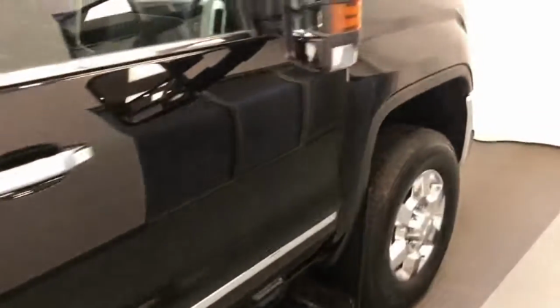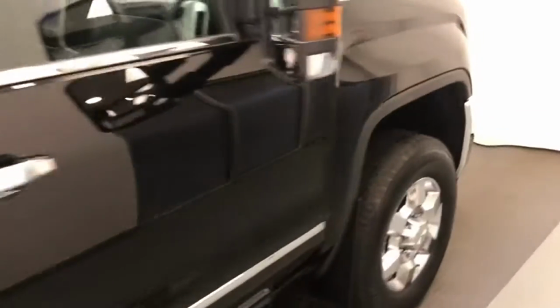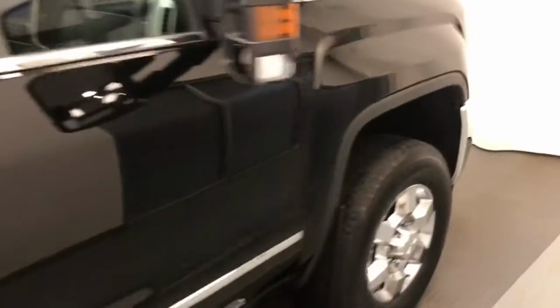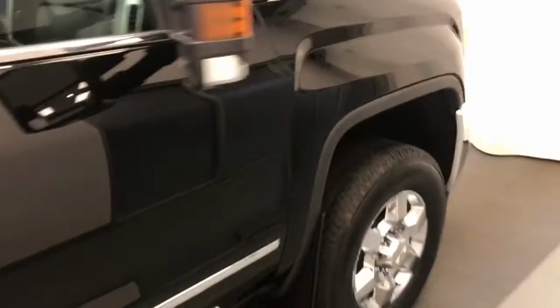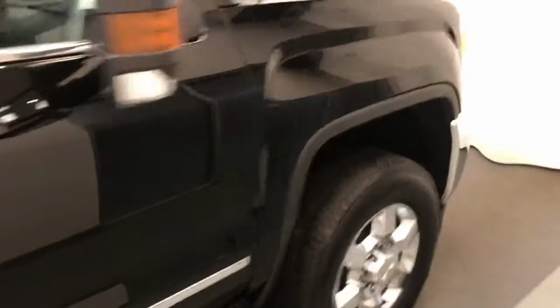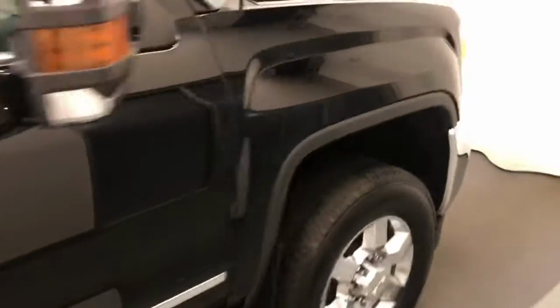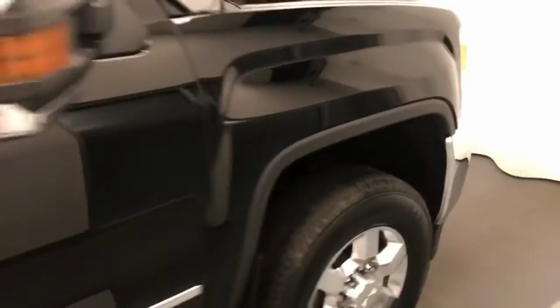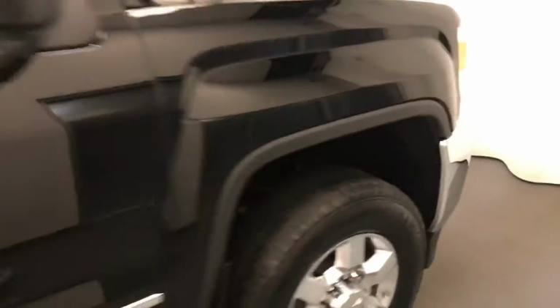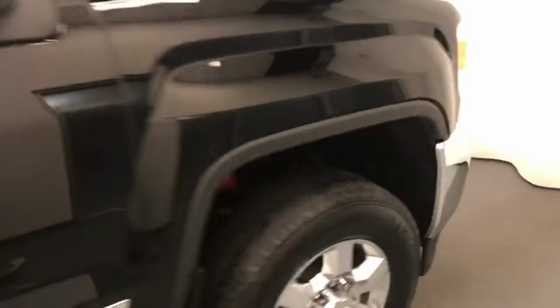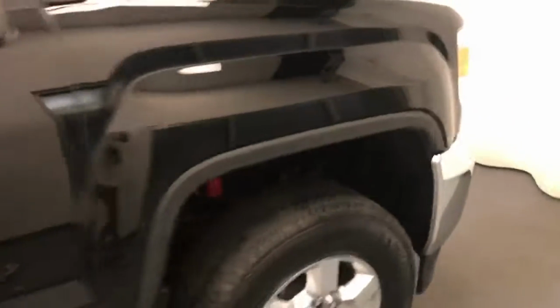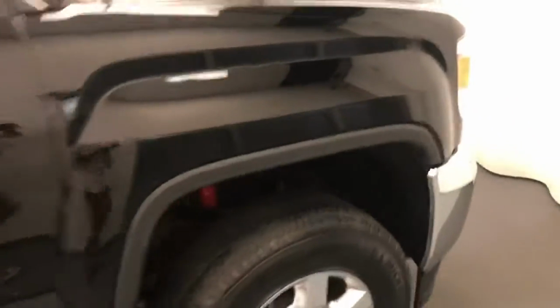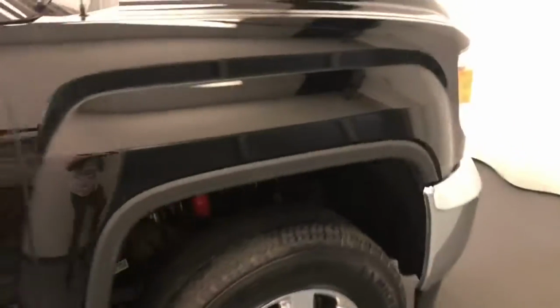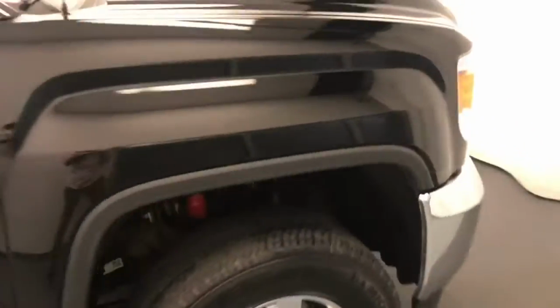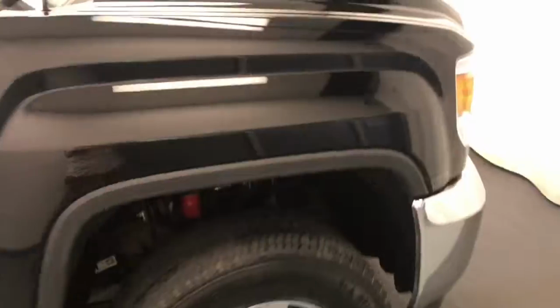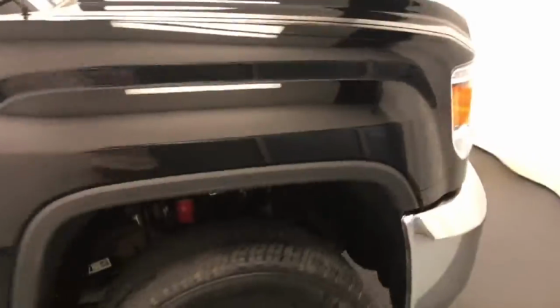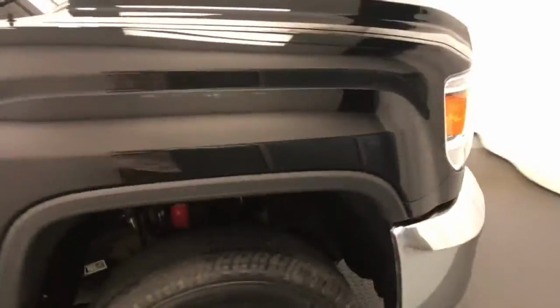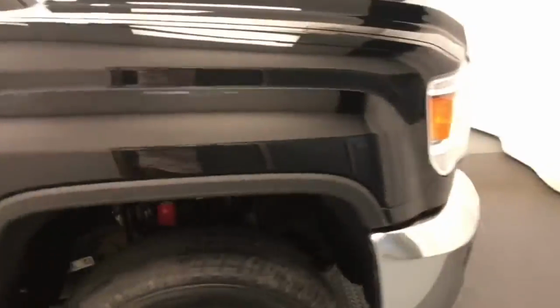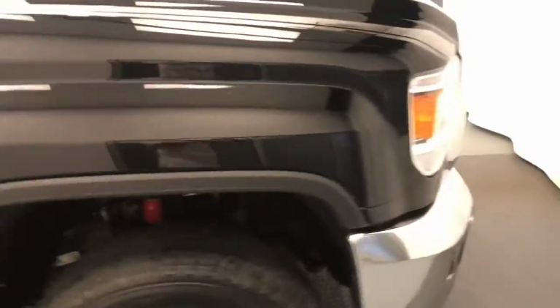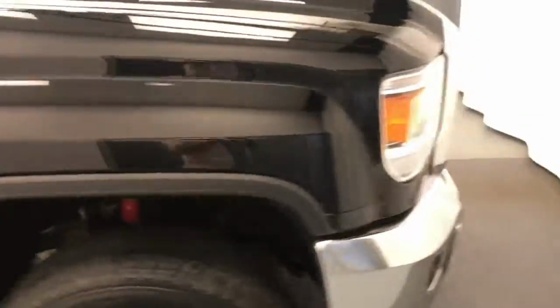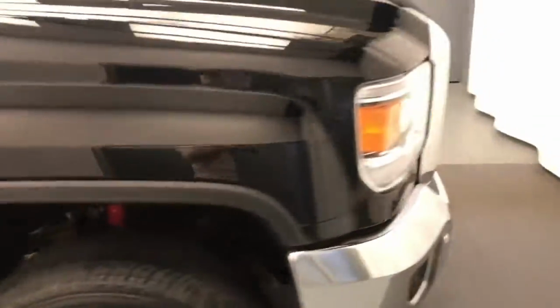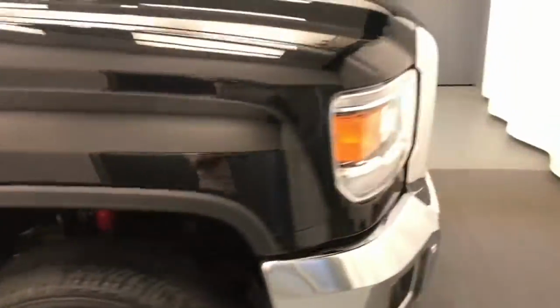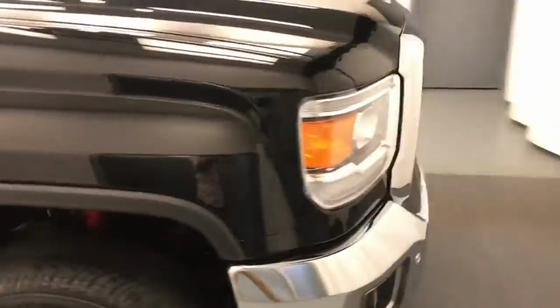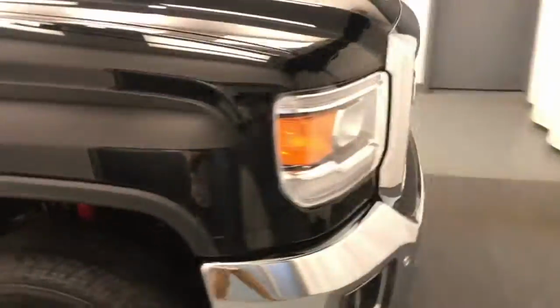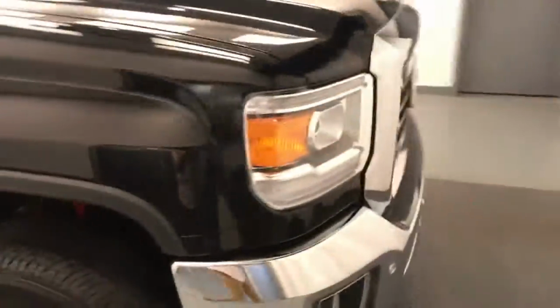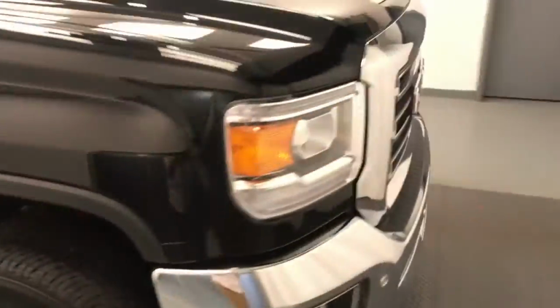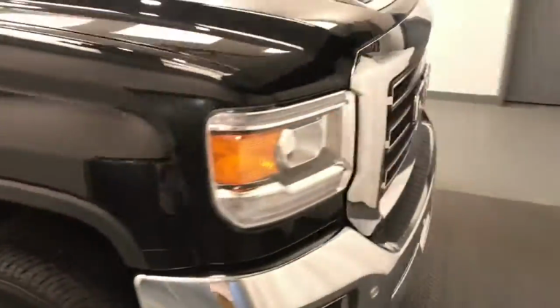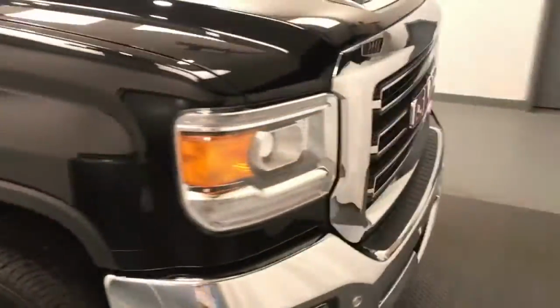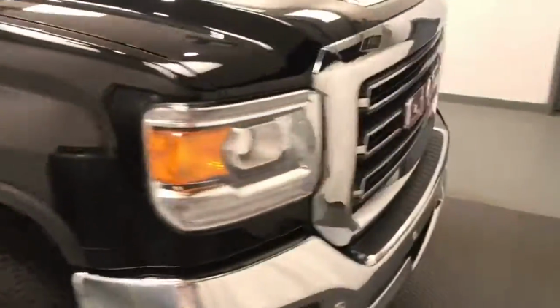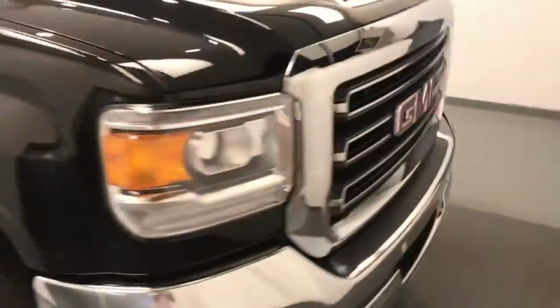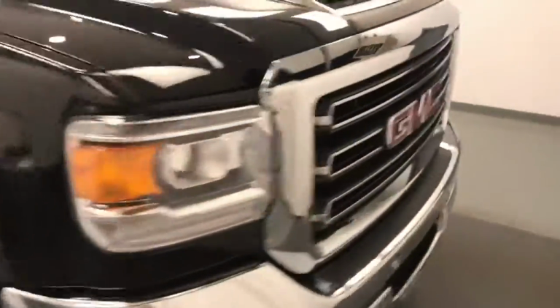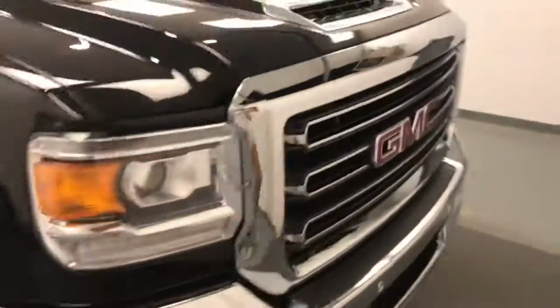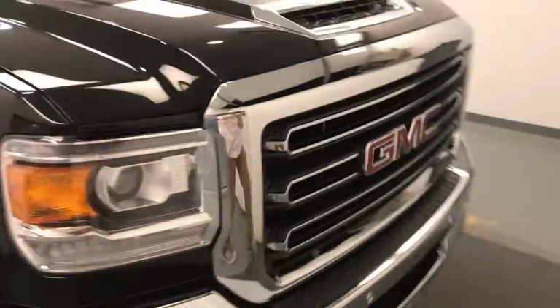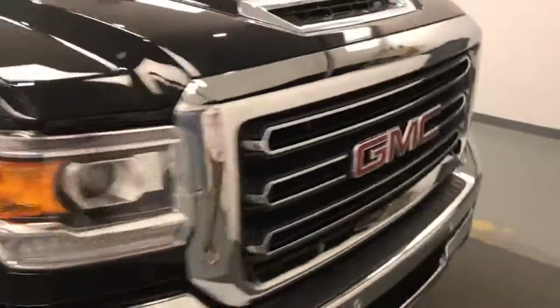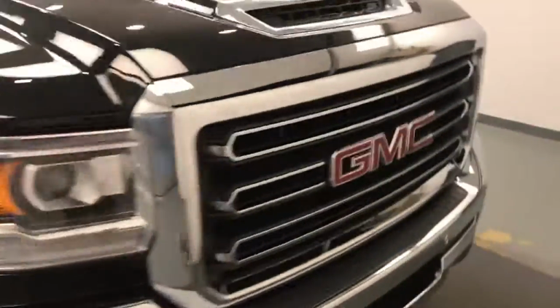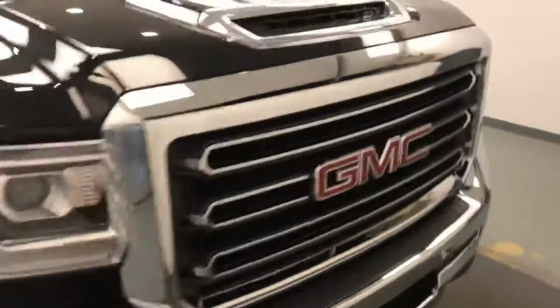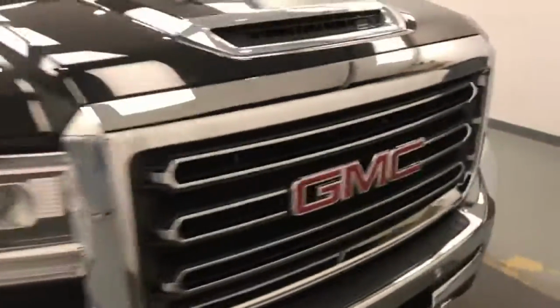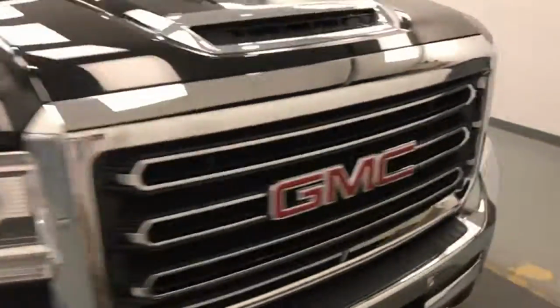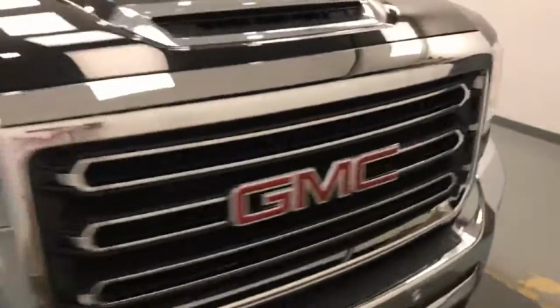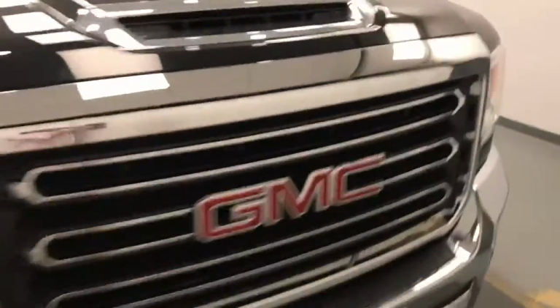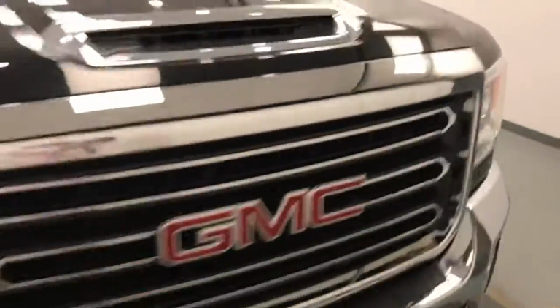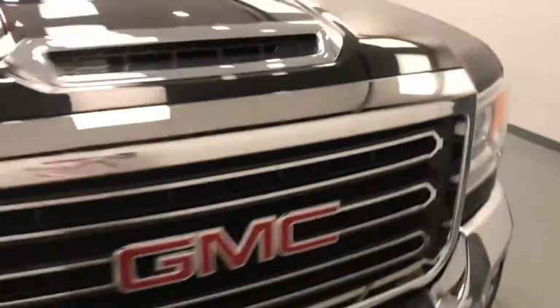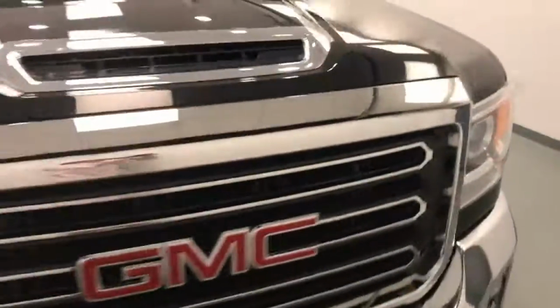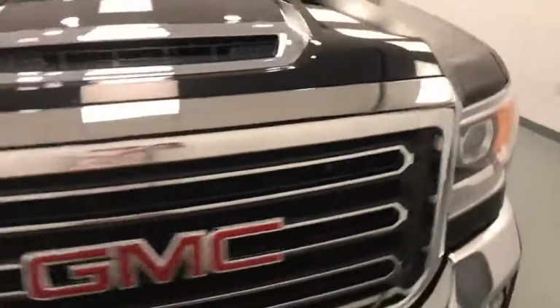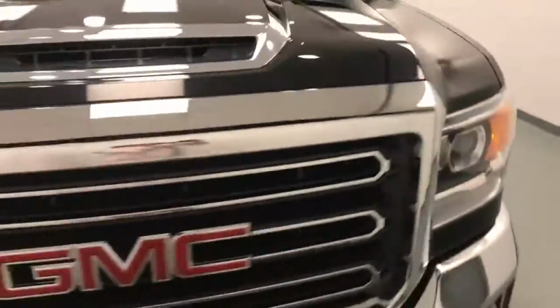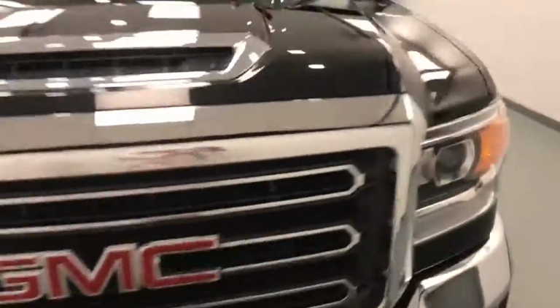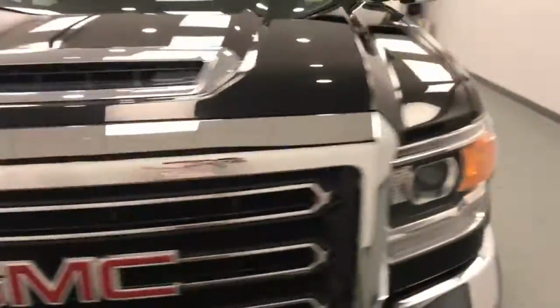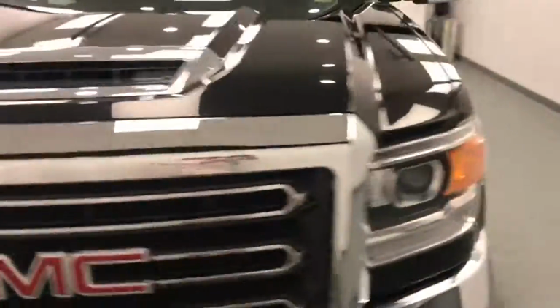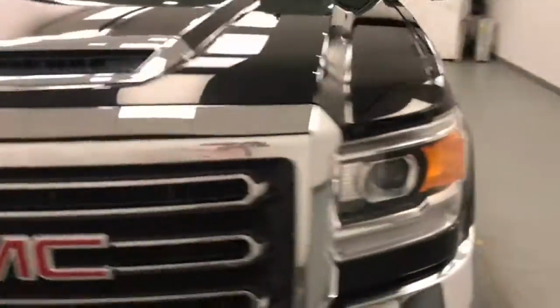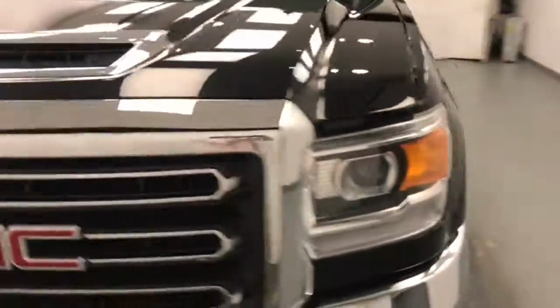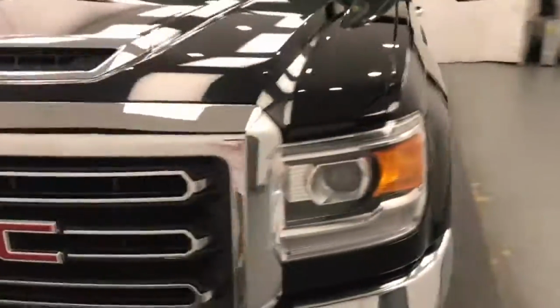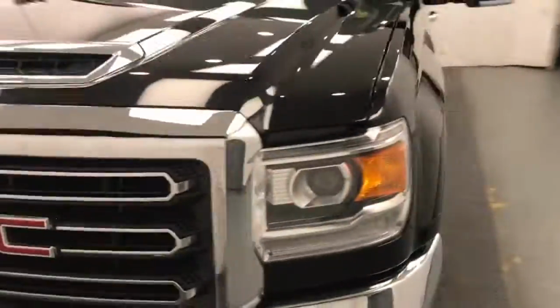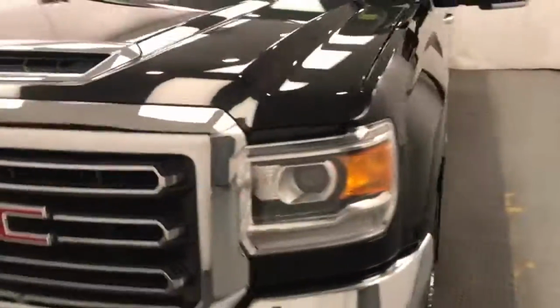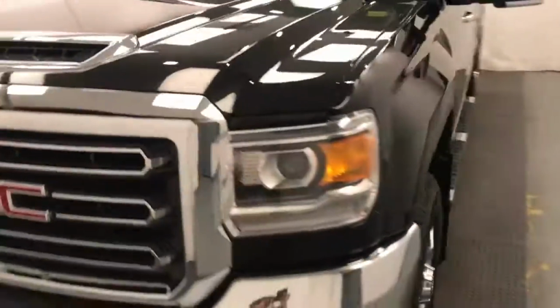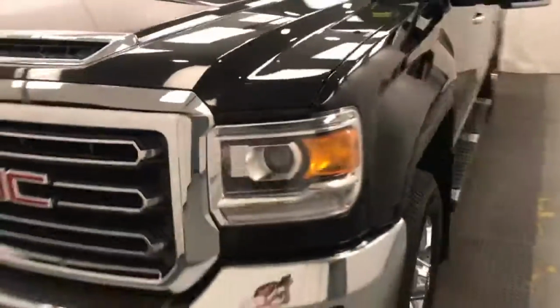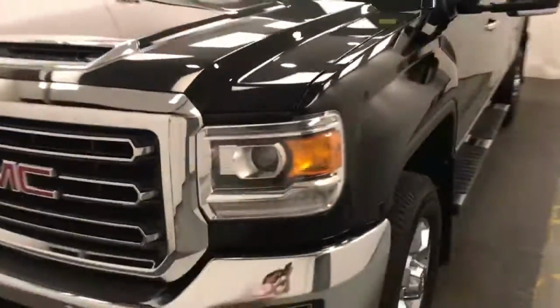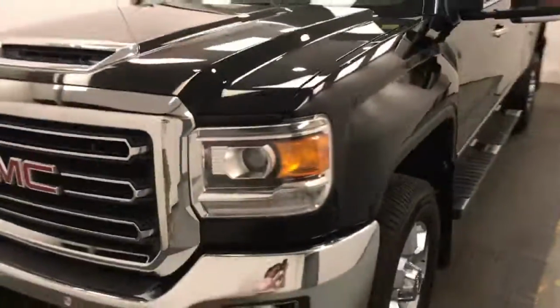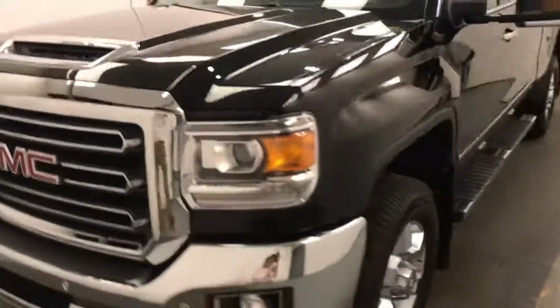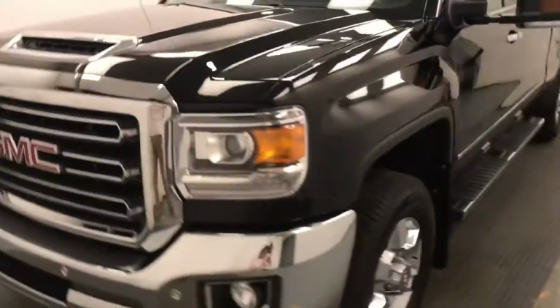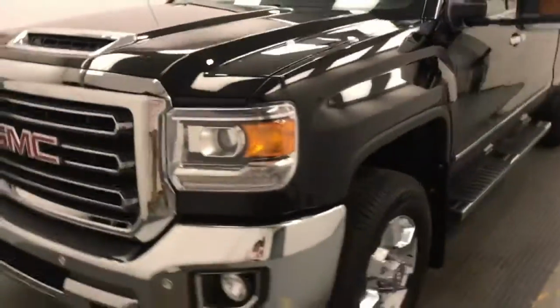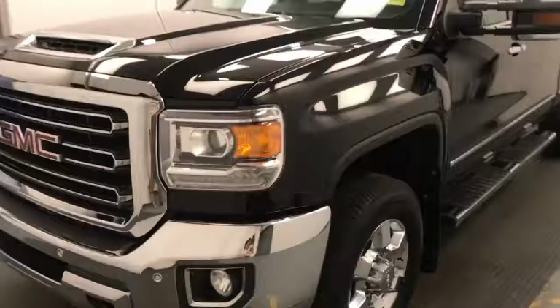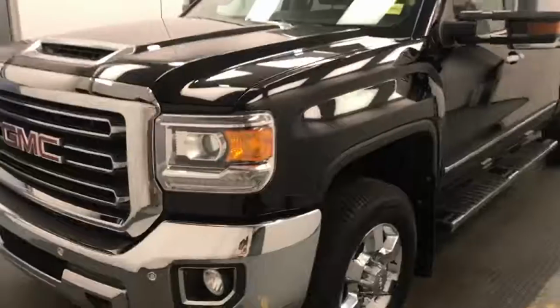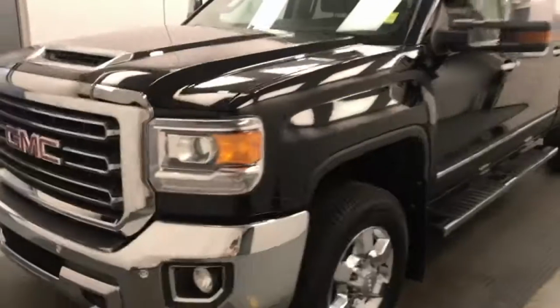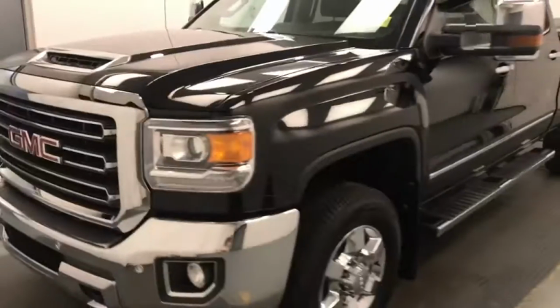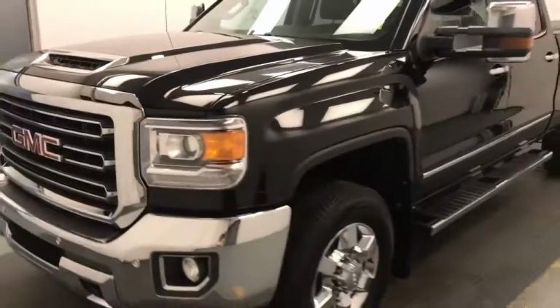Once again, we're reviewing stock number 179409 on a 2017 GMC Sierra 3500, and our exterior colour is black.